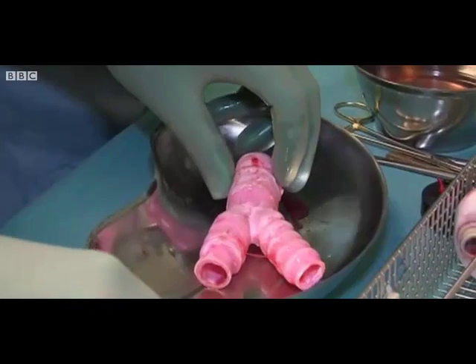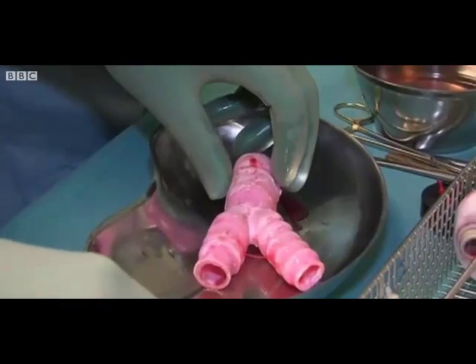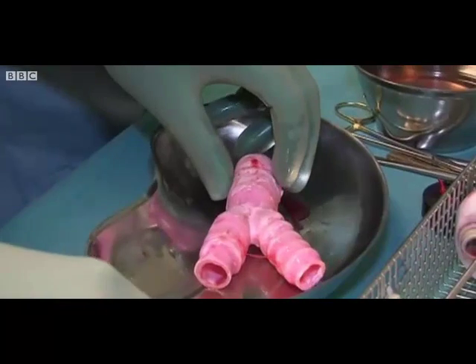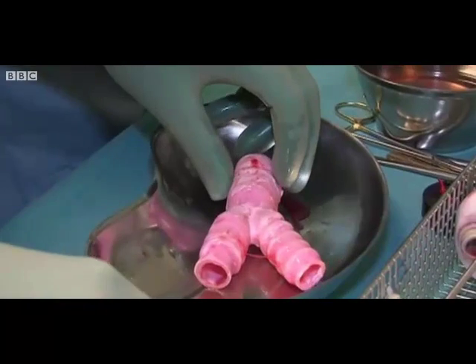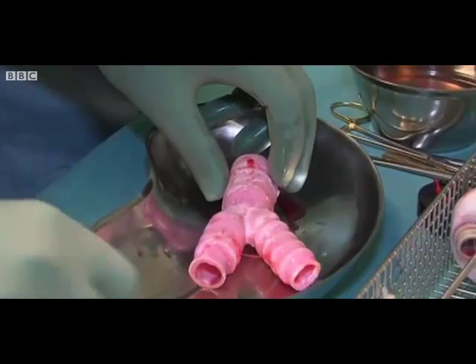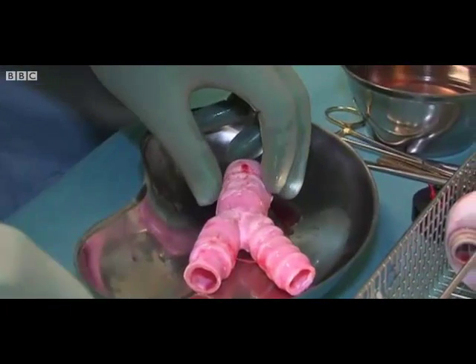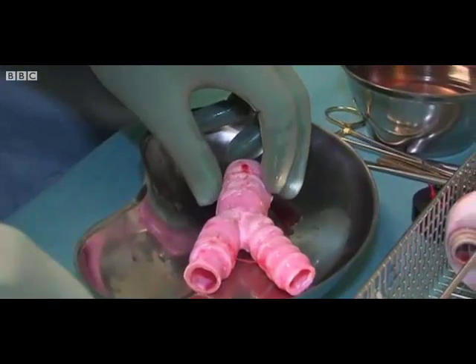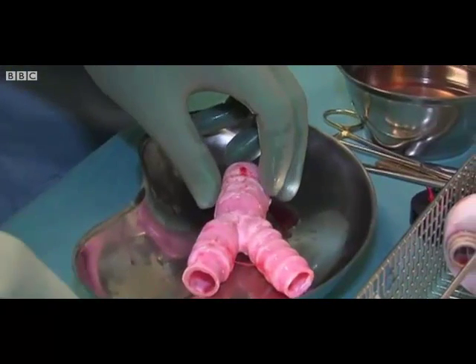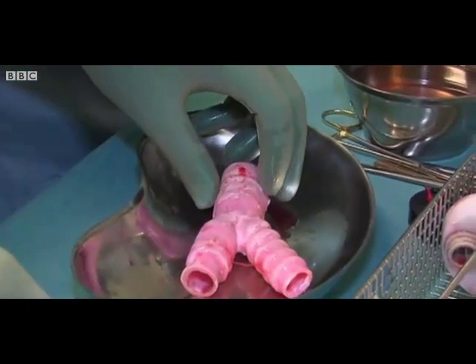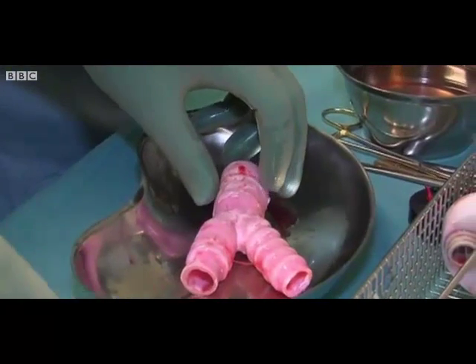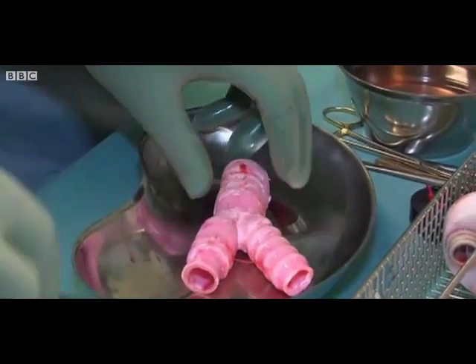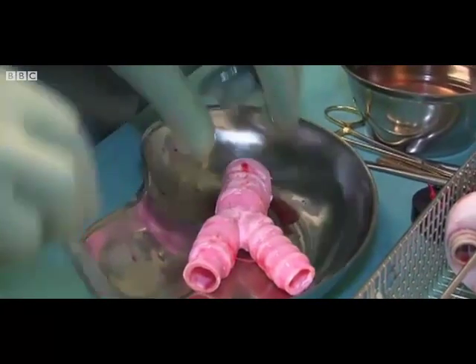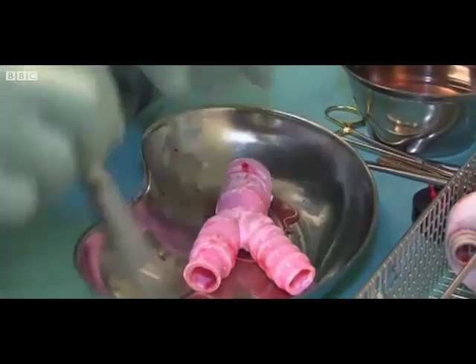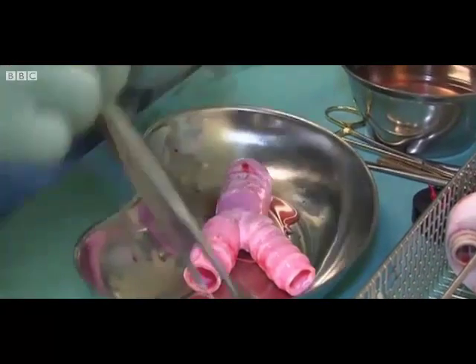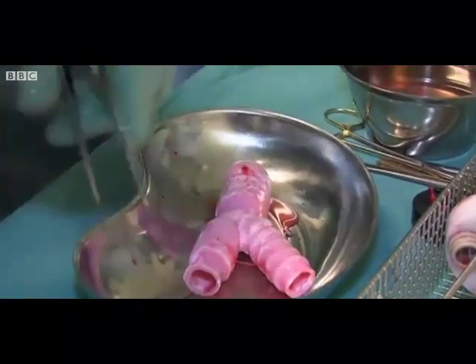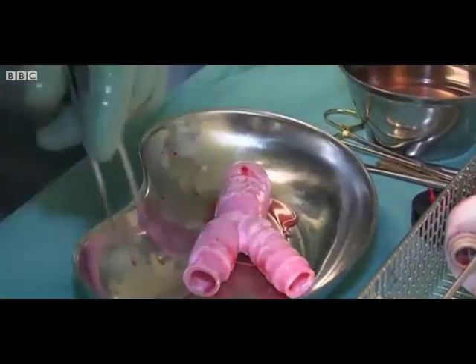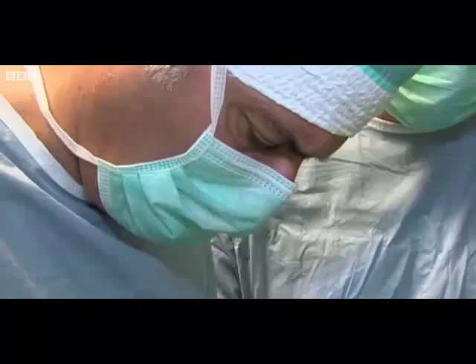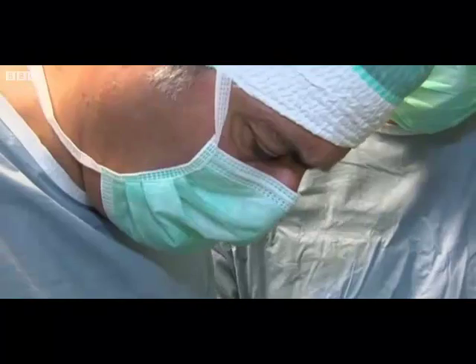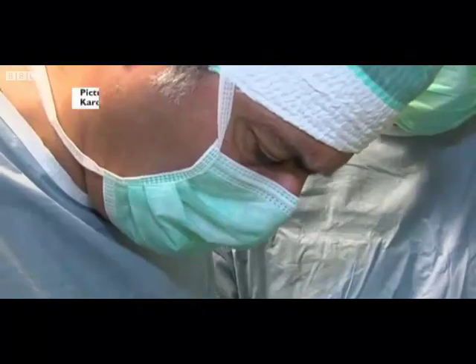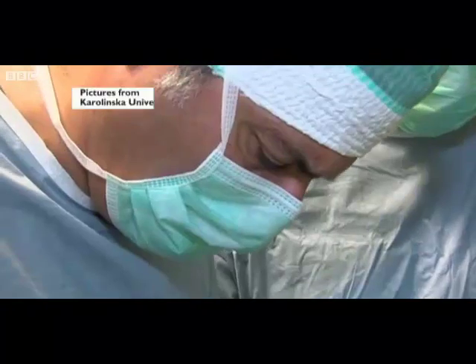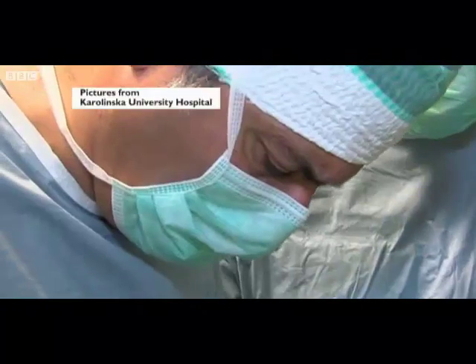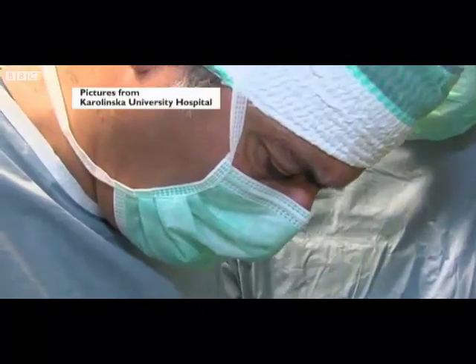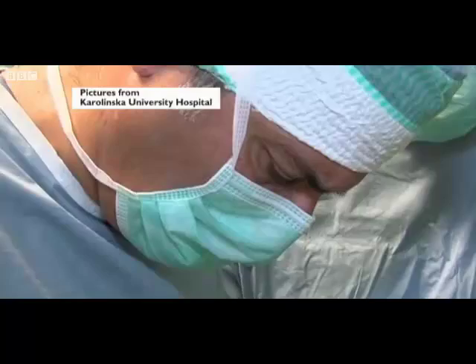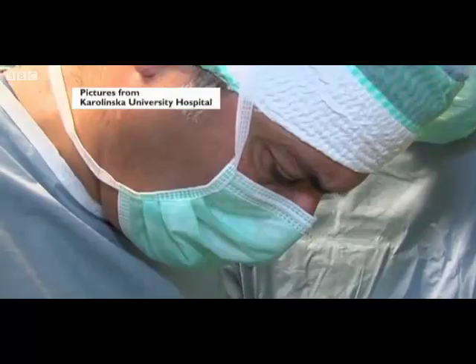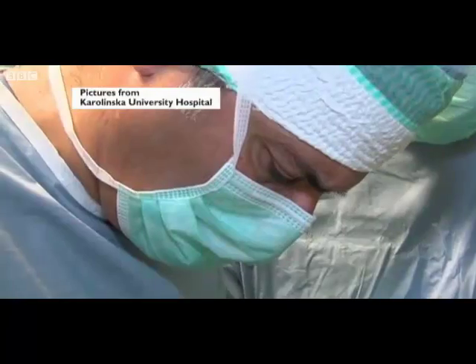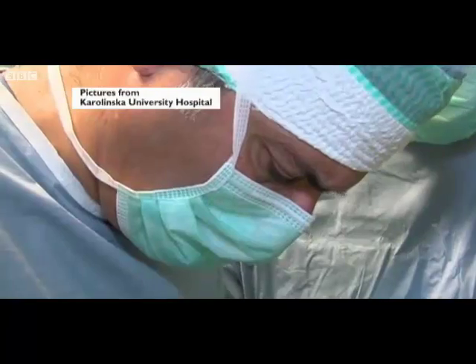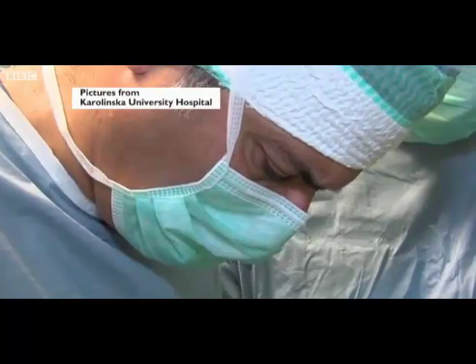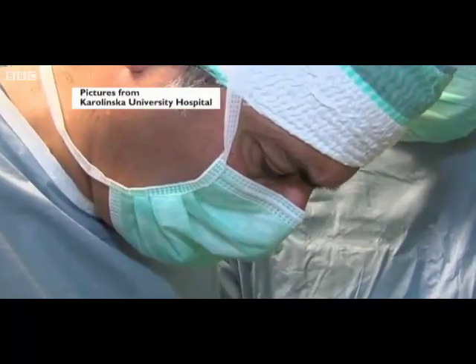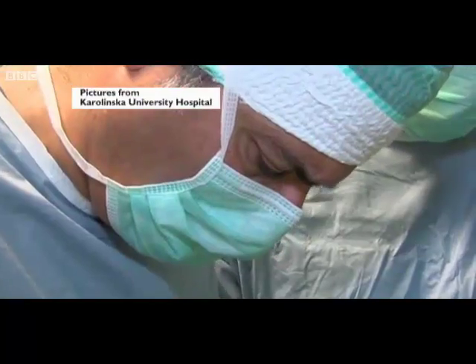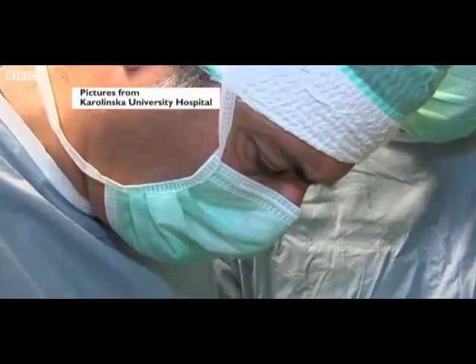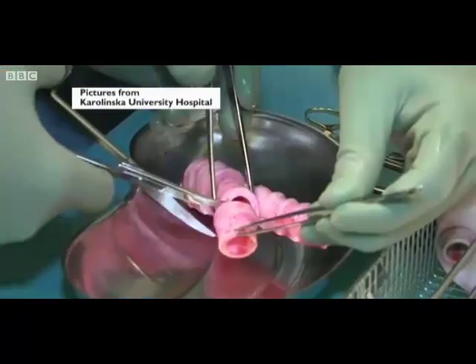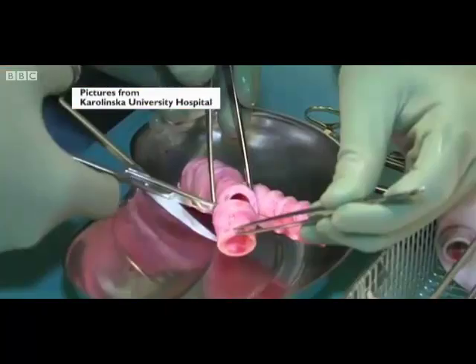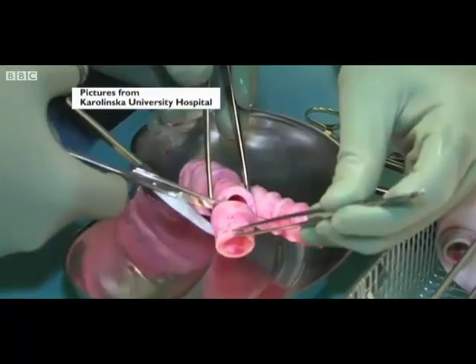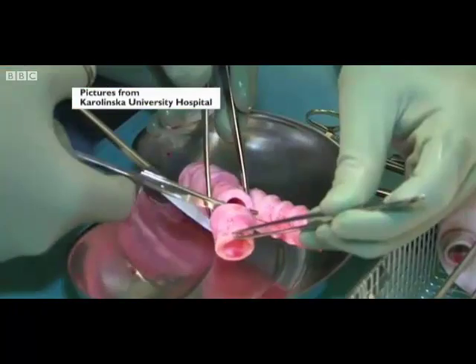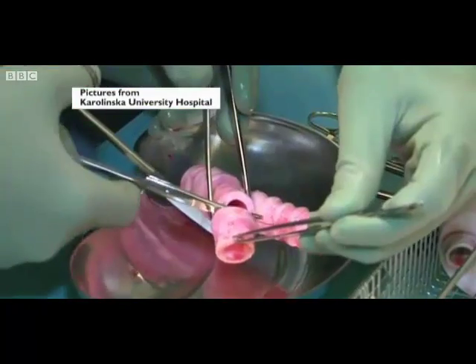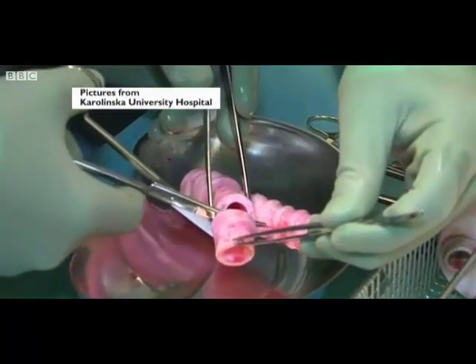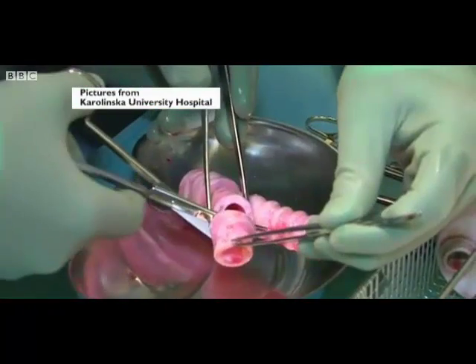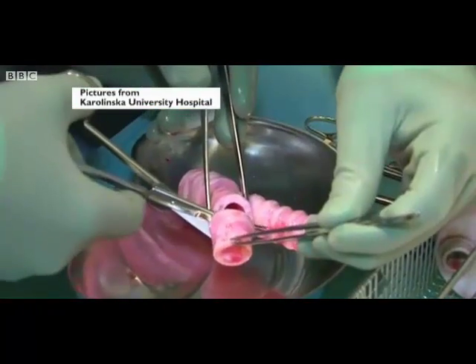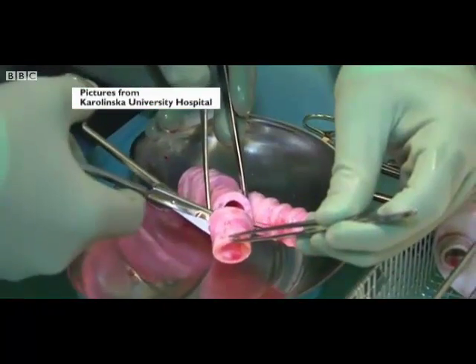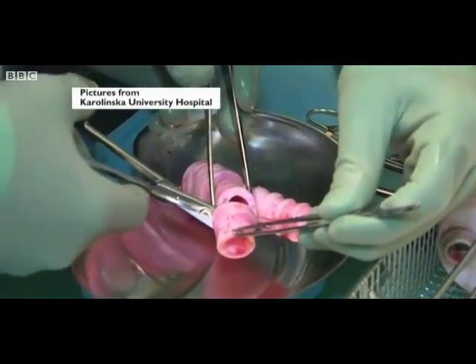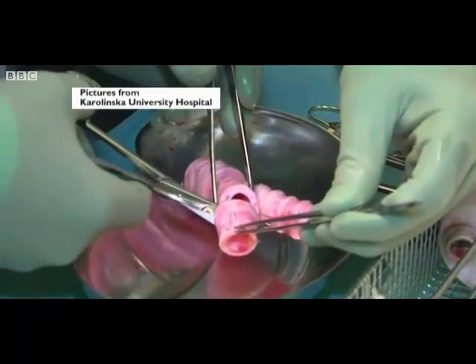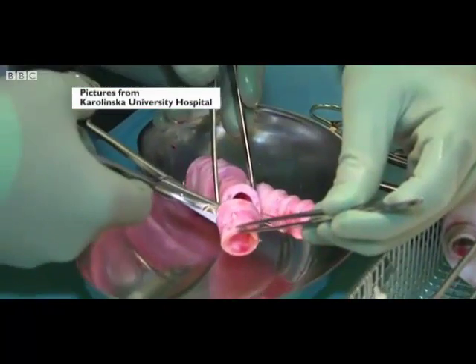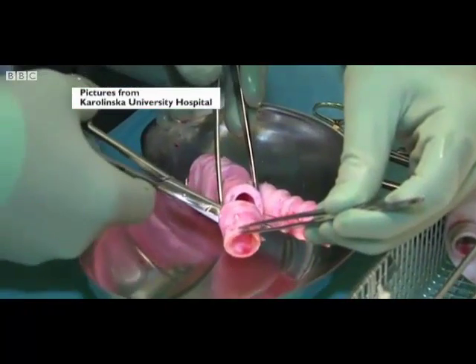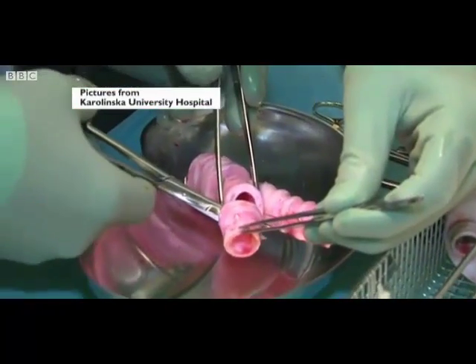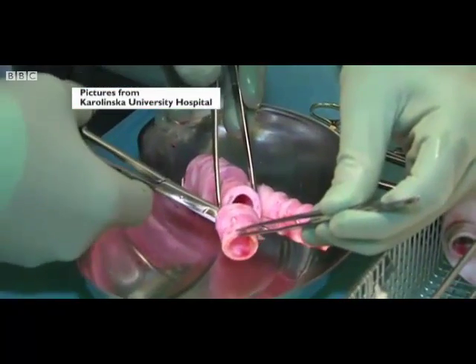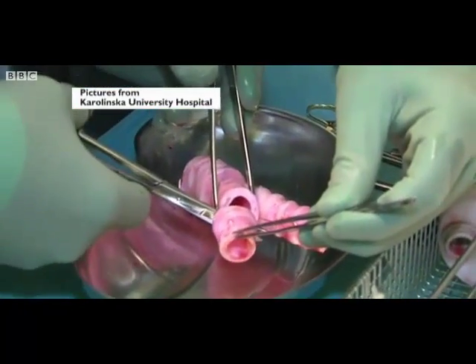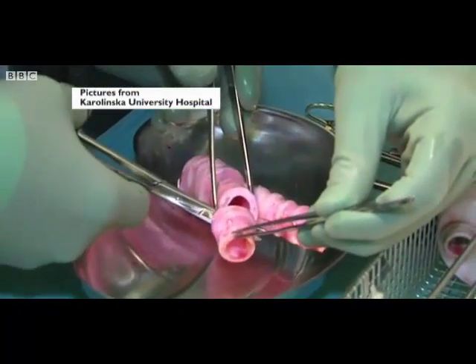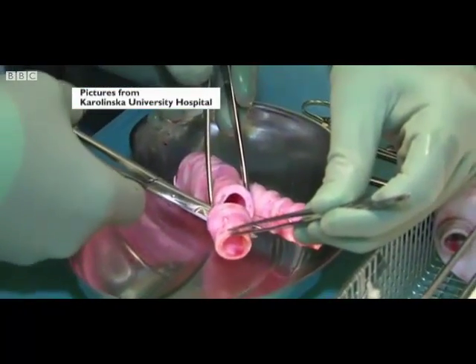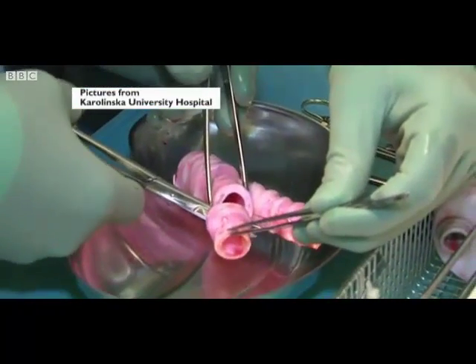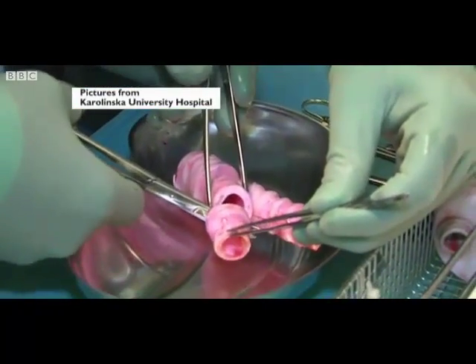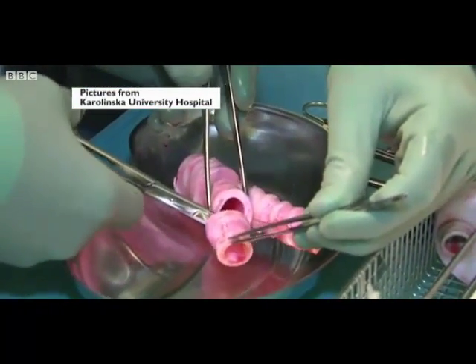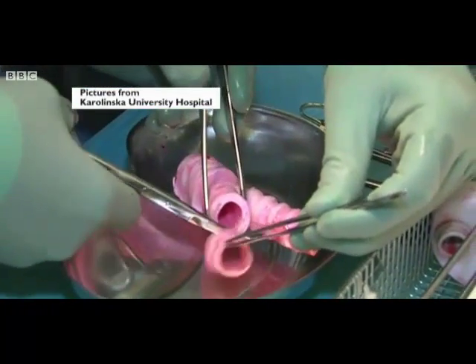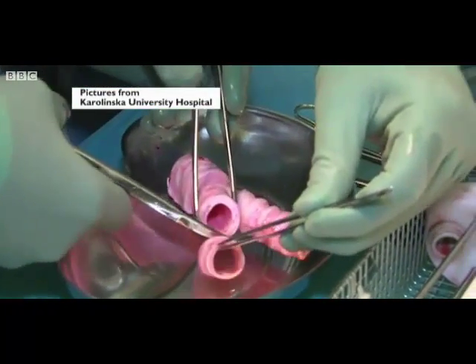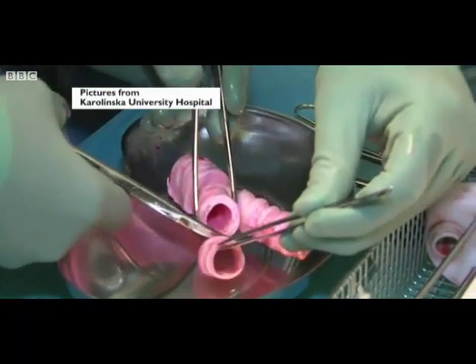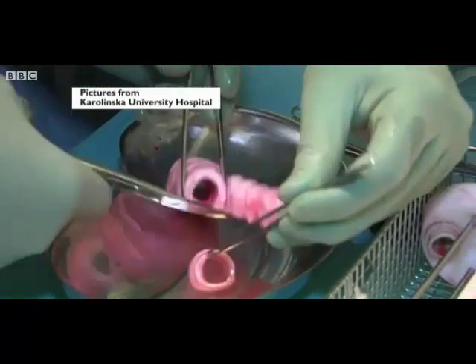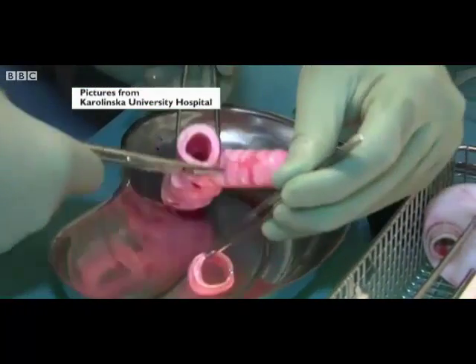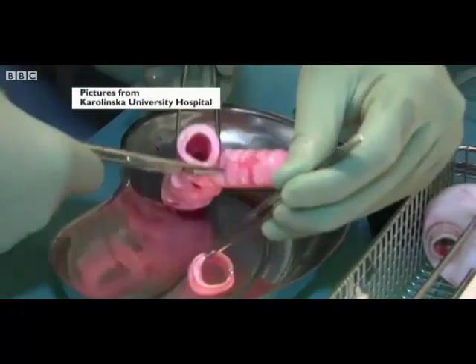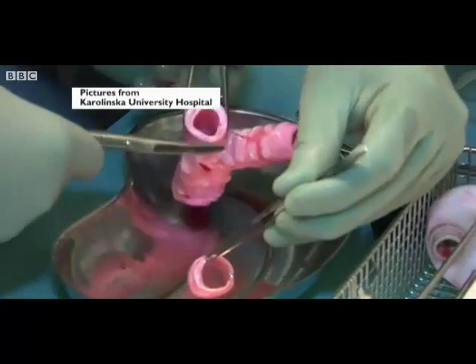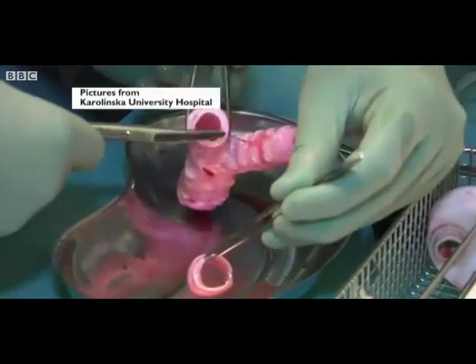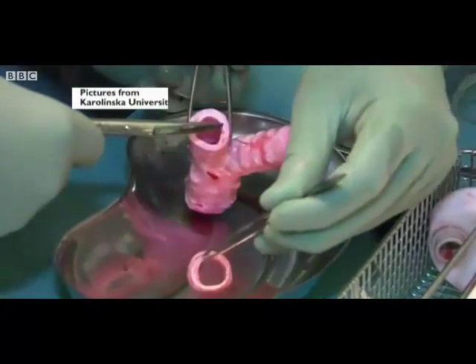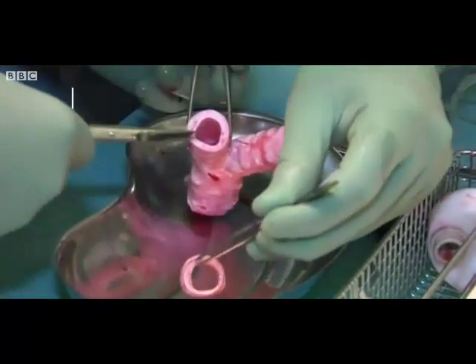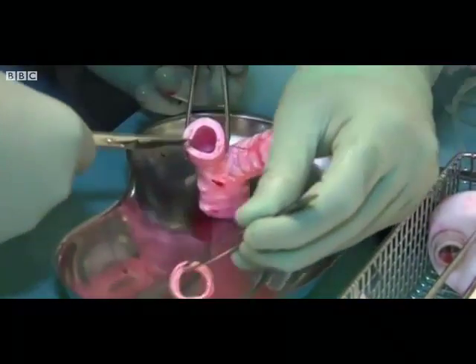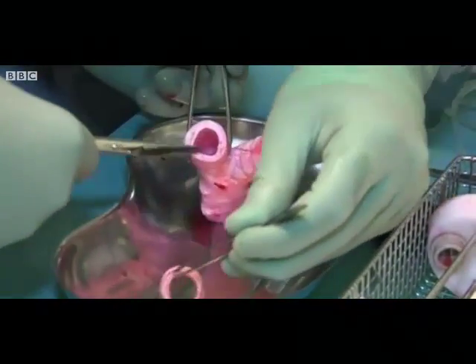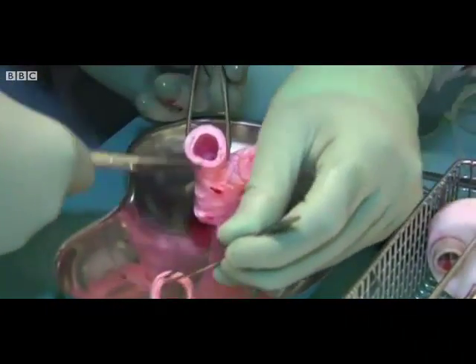And here it is in the operating theatre, being cut to size moments before being transplanted.